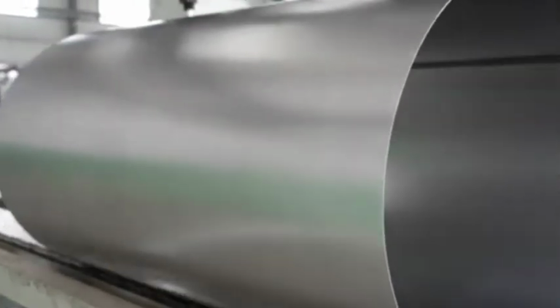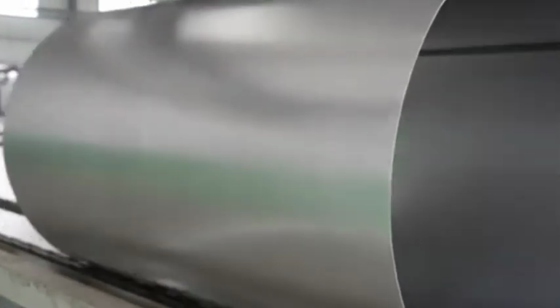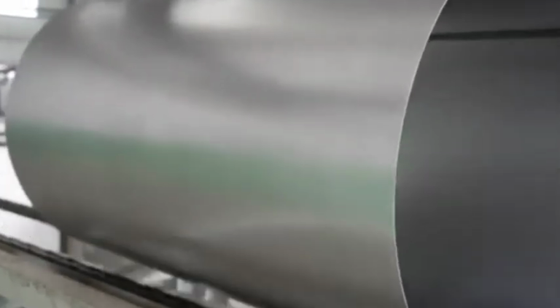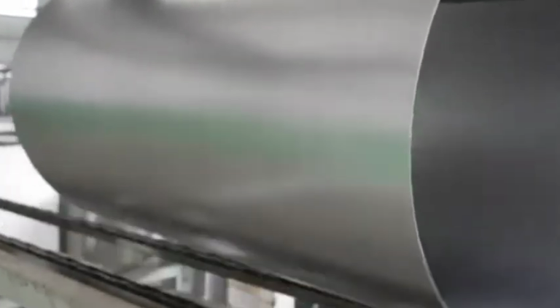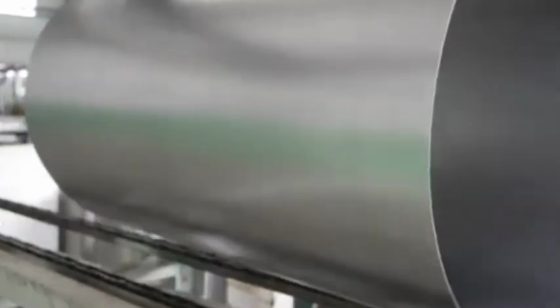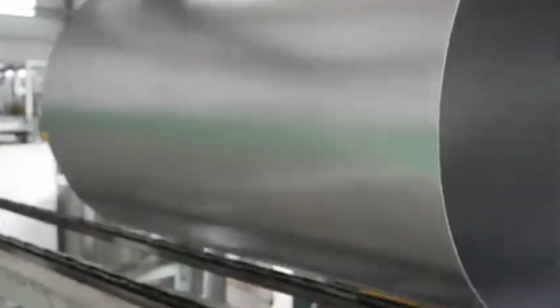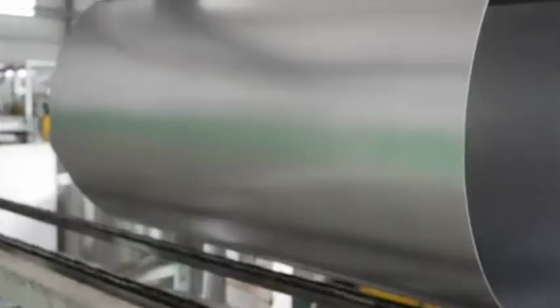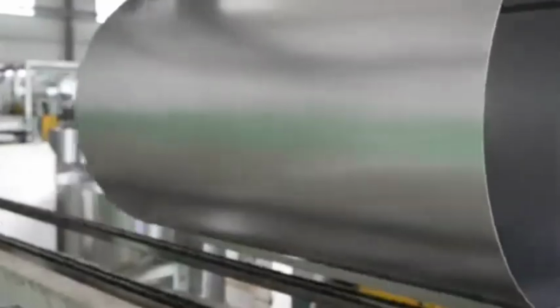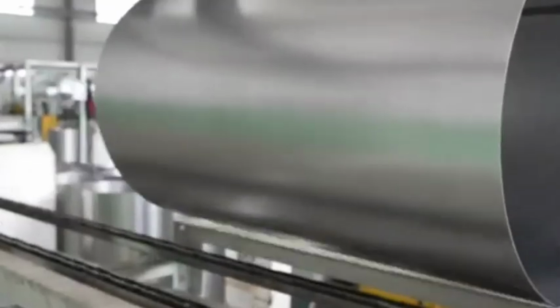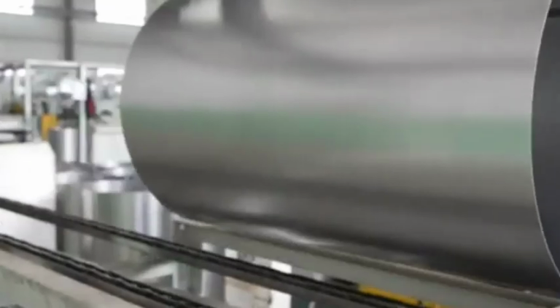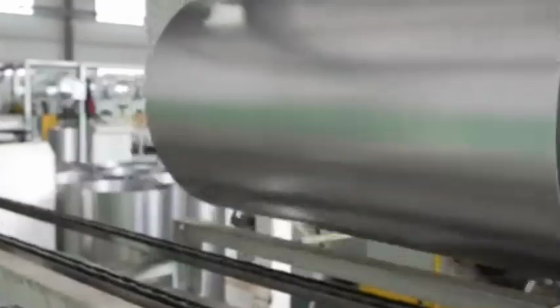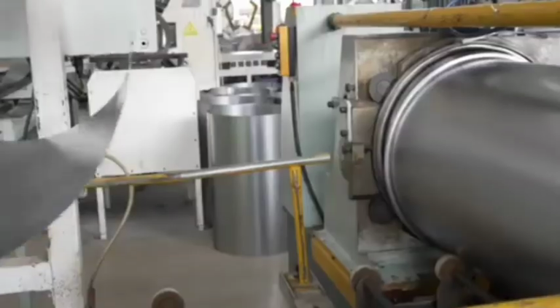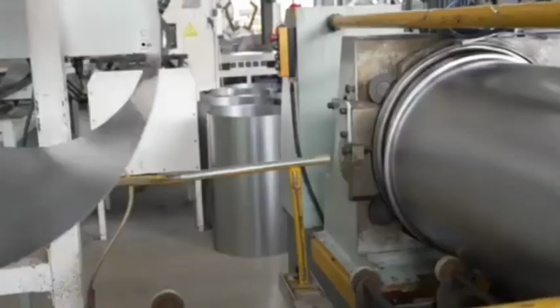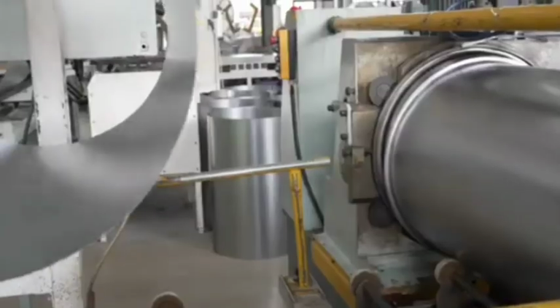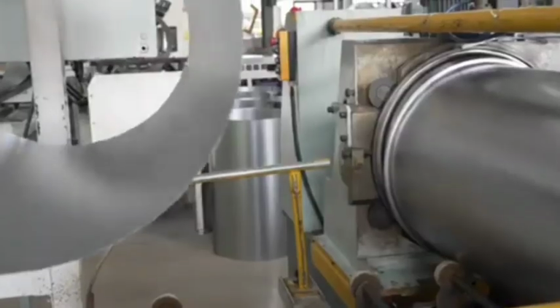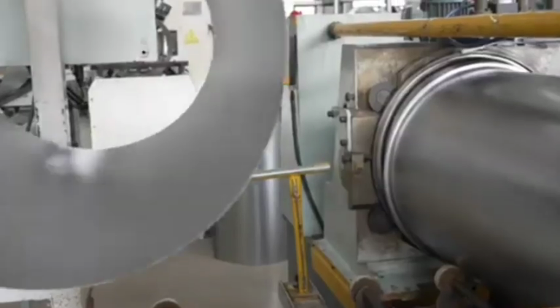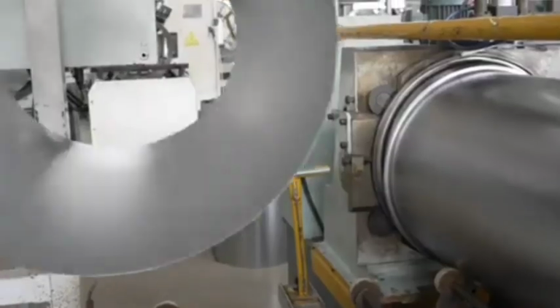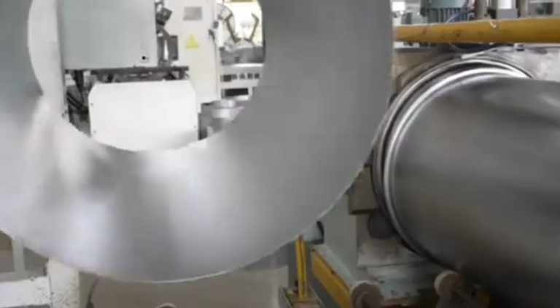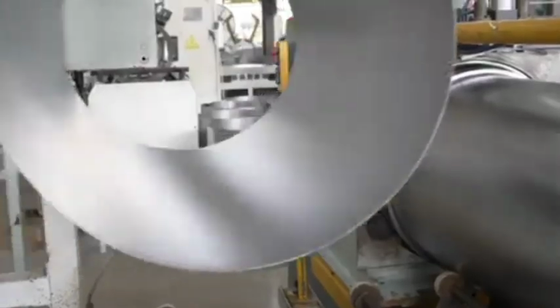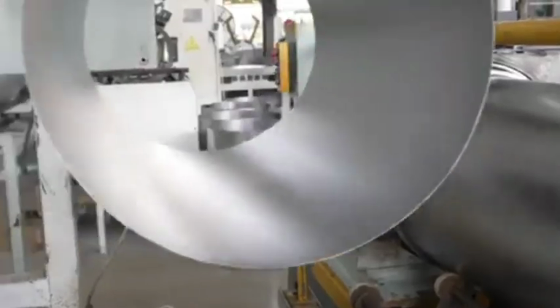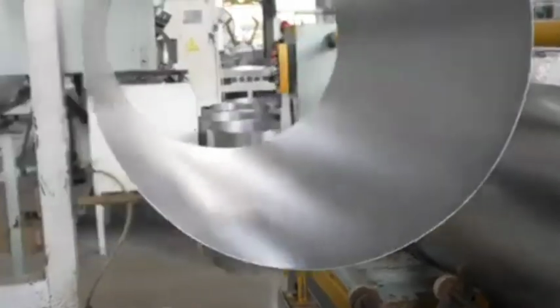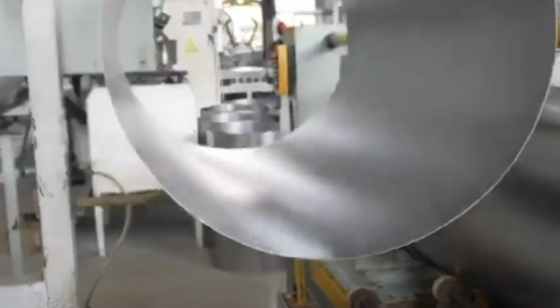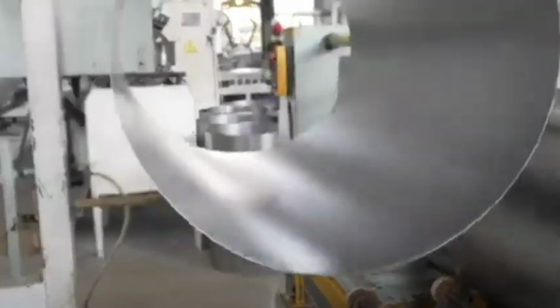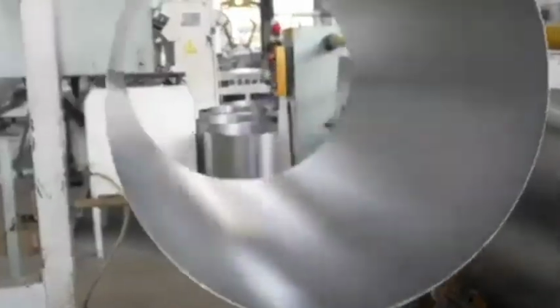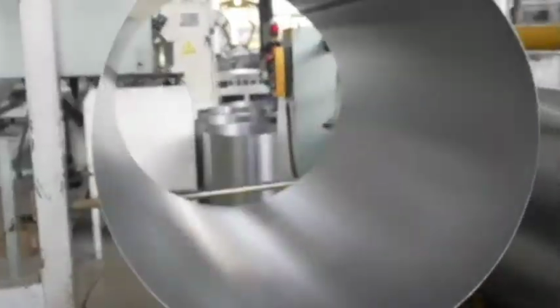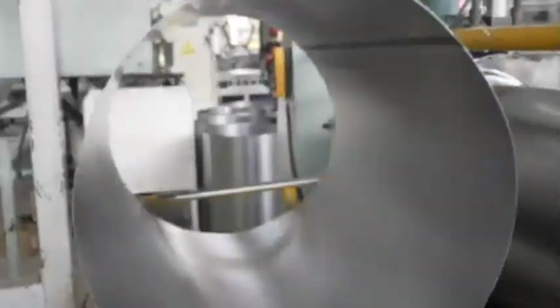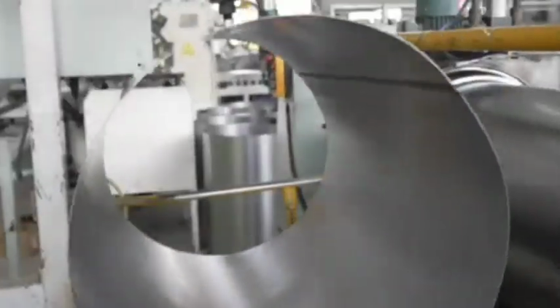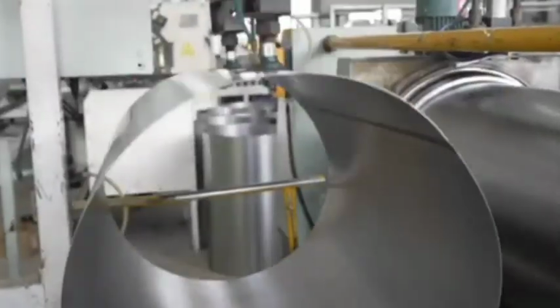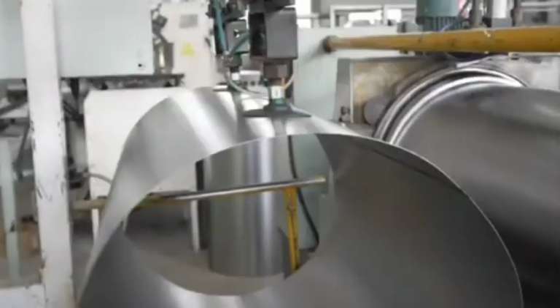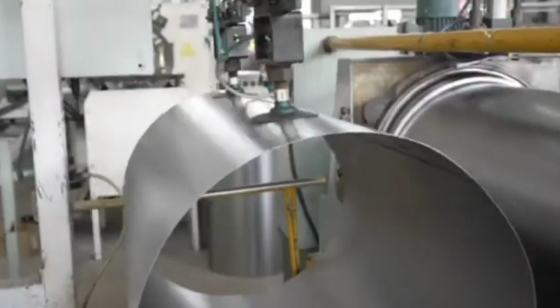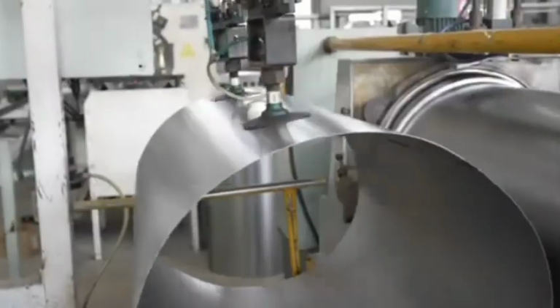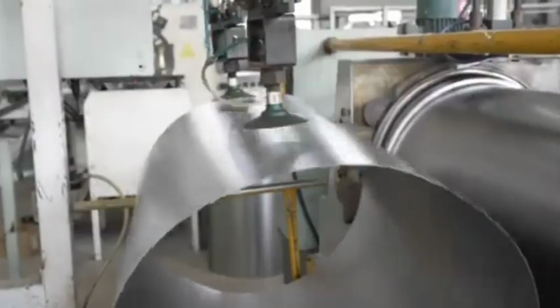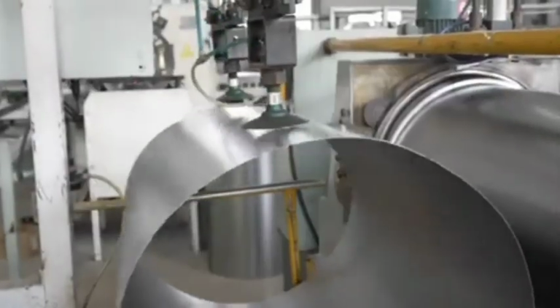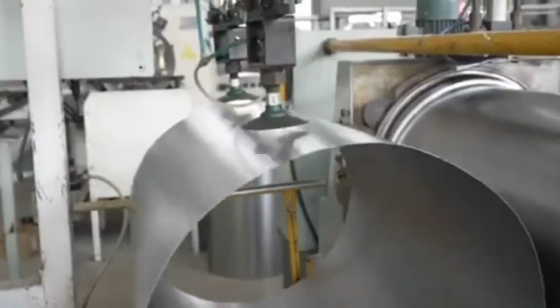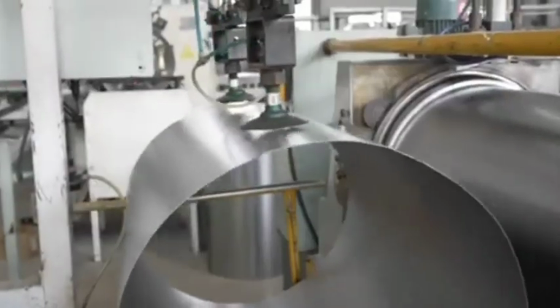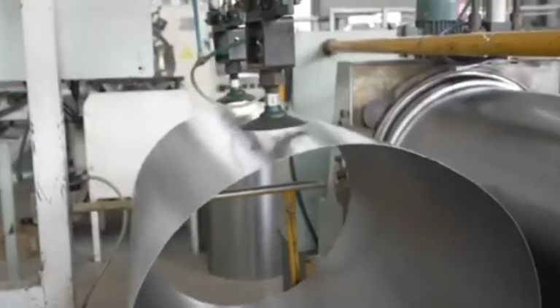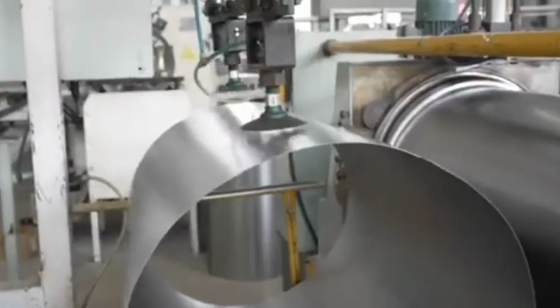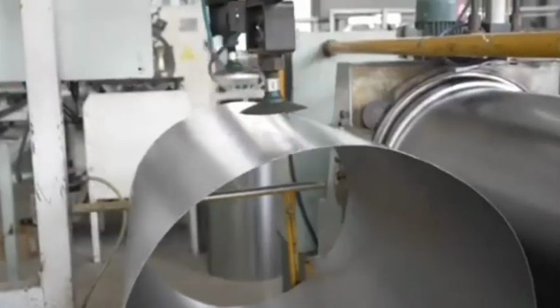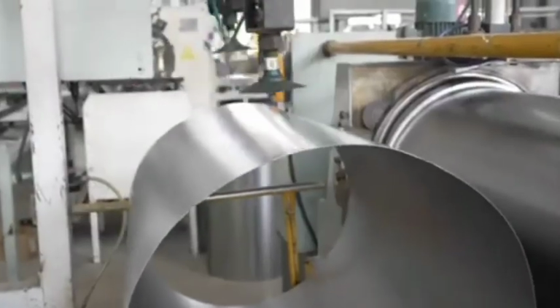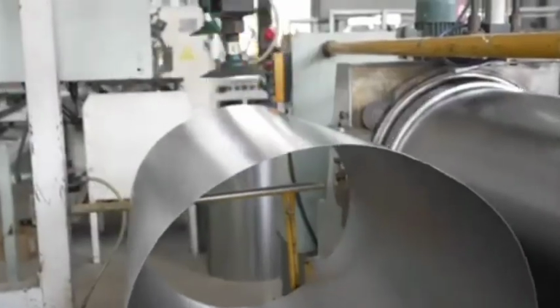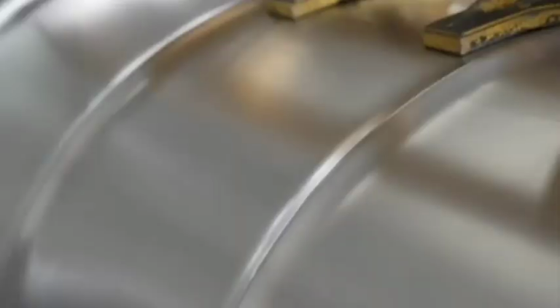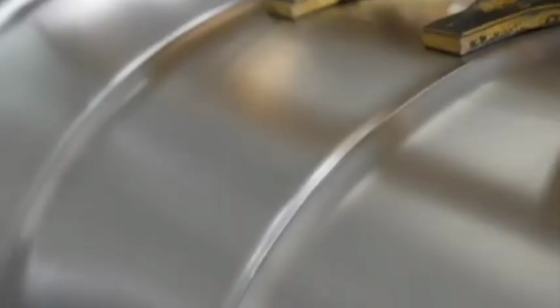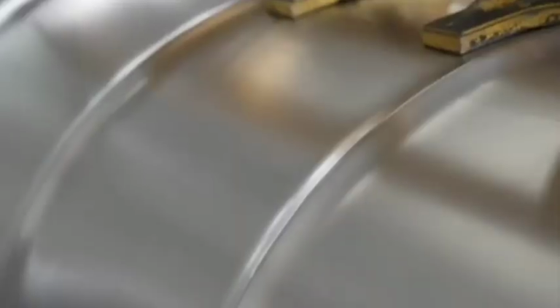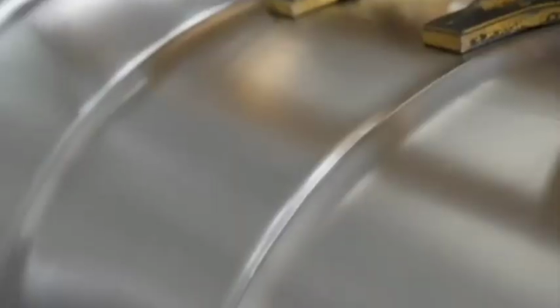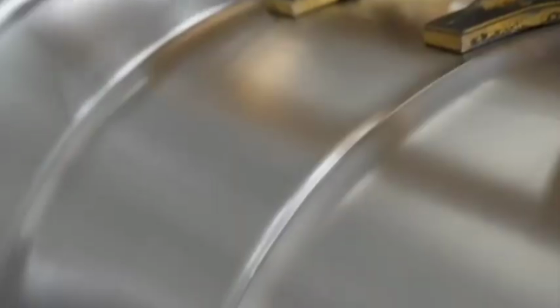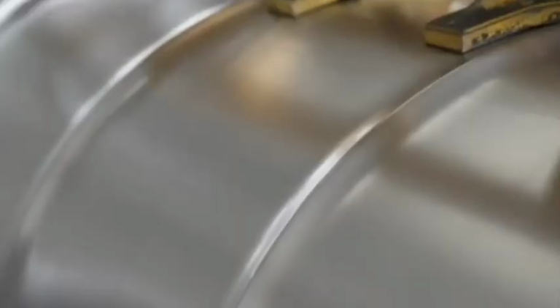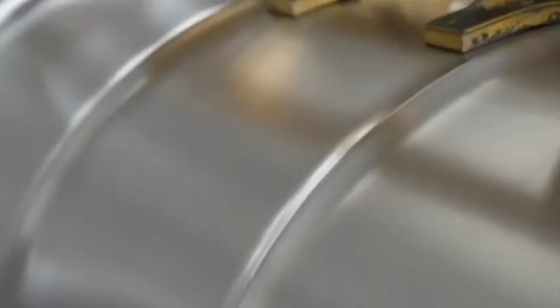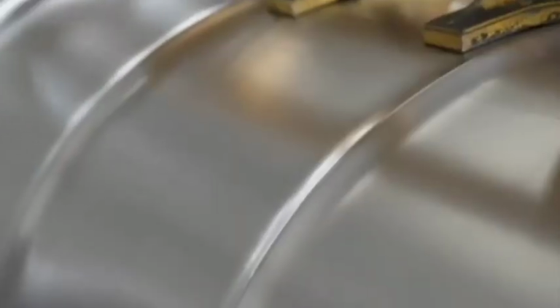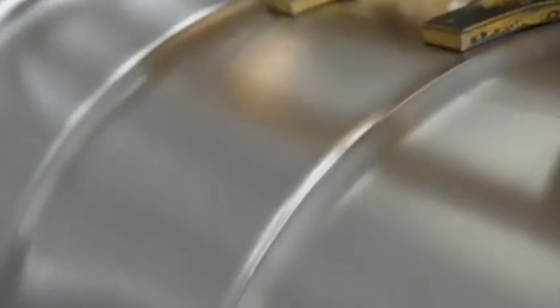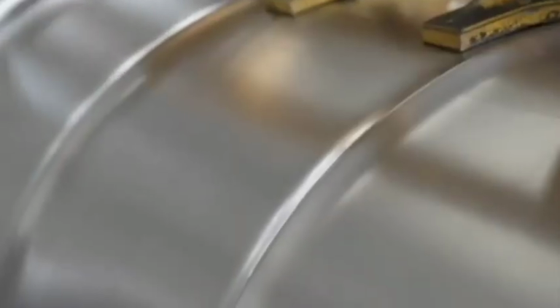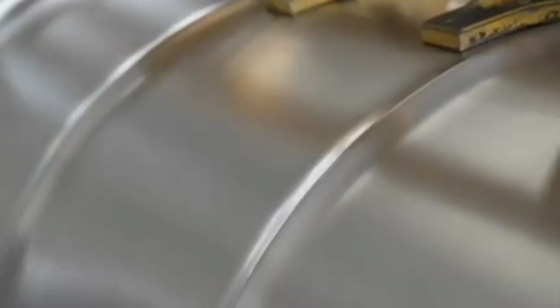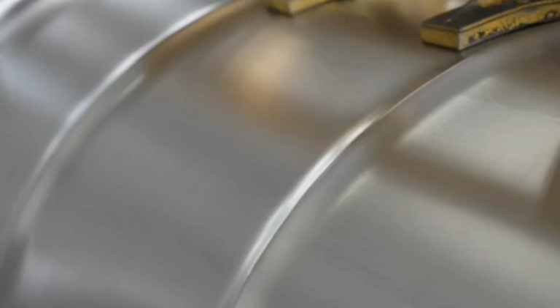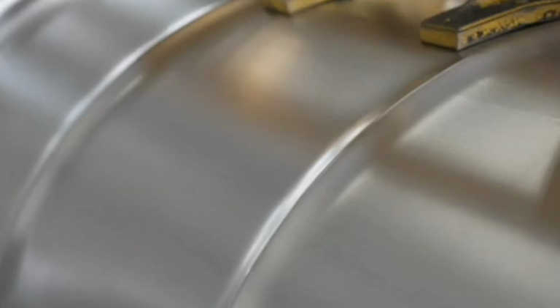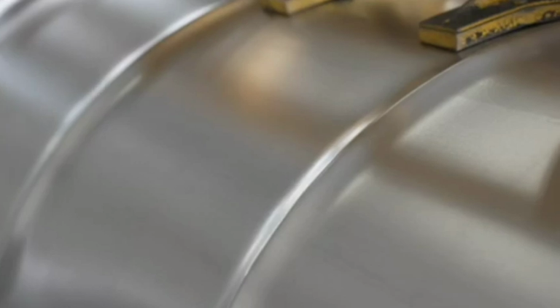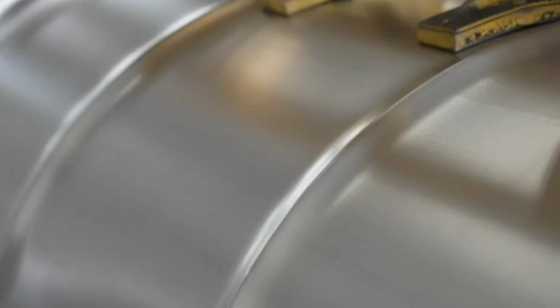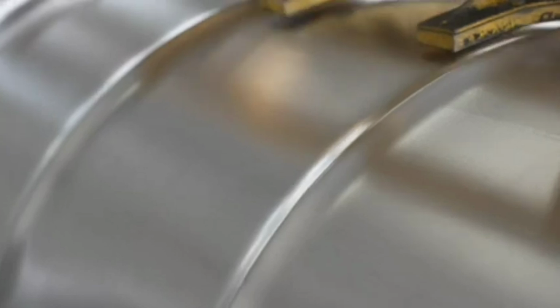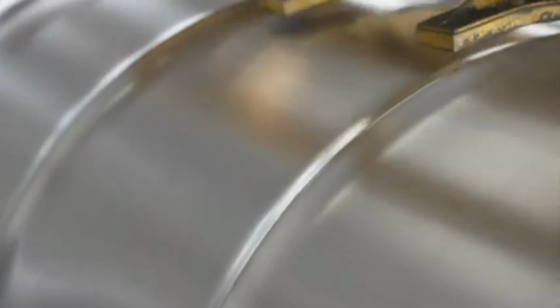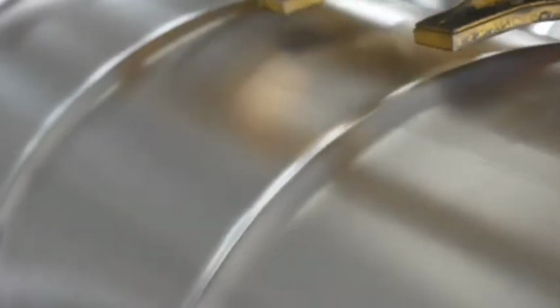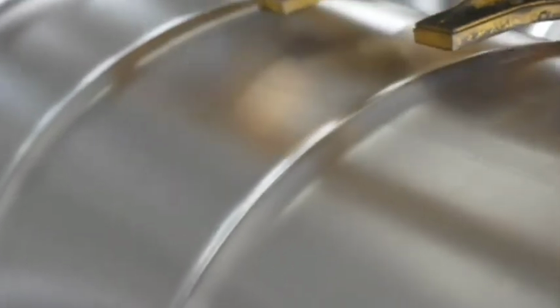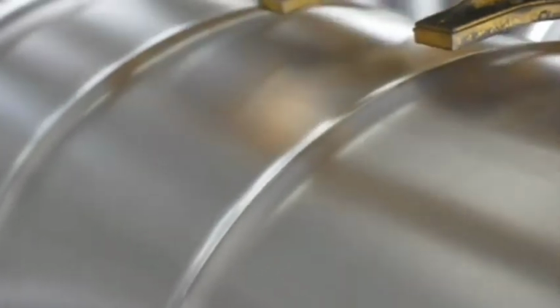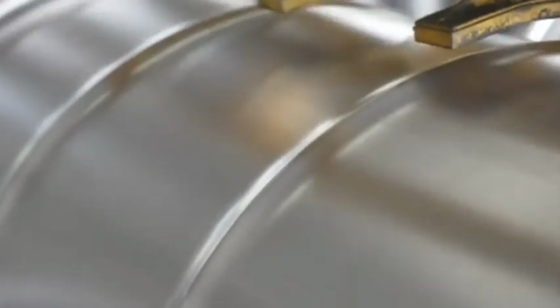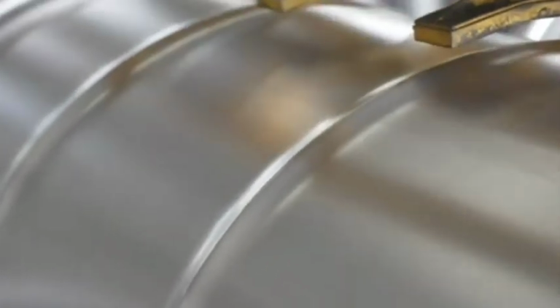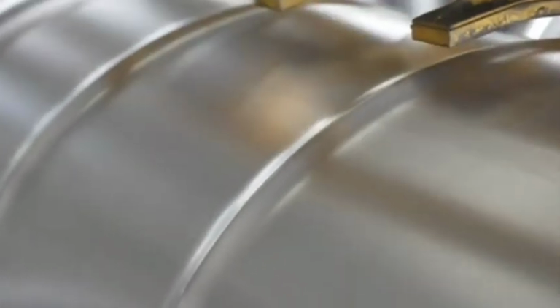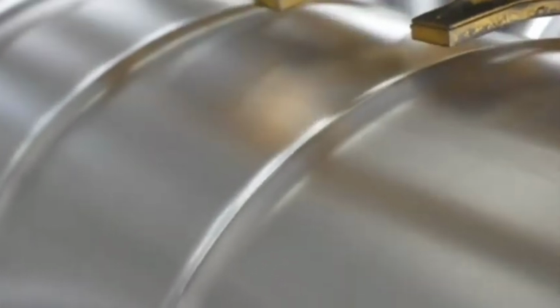Cutting. Large rolls or sheets of material are fed into machines that cut them into the required sizes for forming the drum's body, lid, and base.